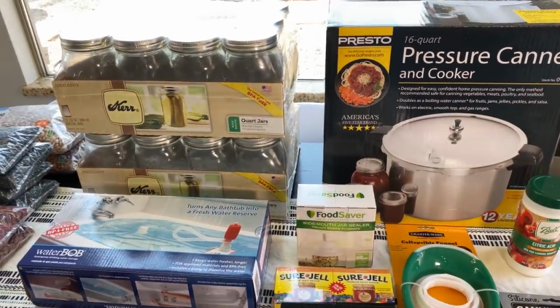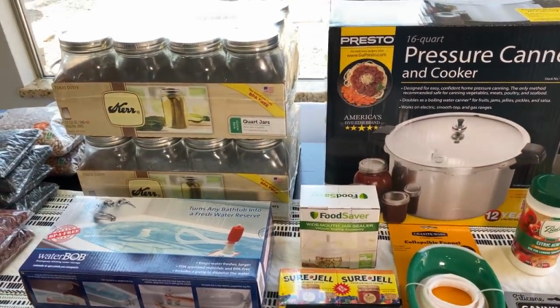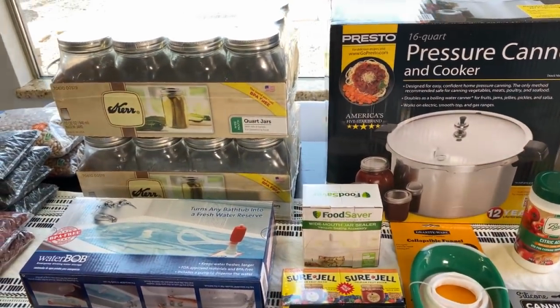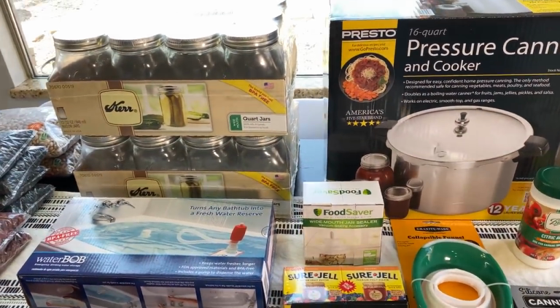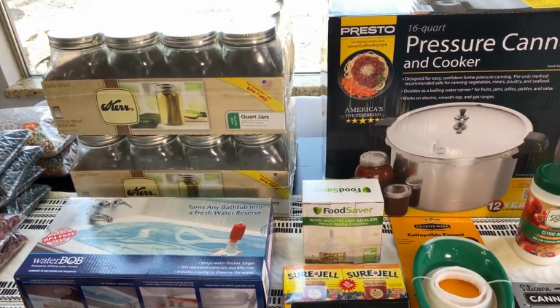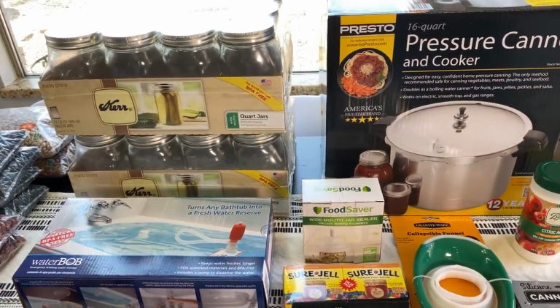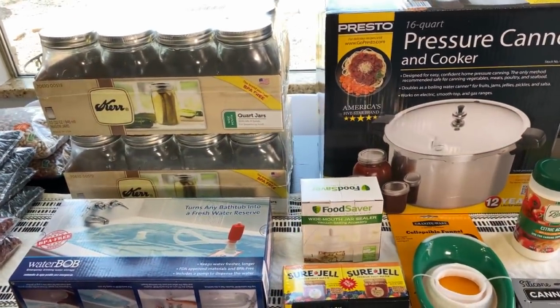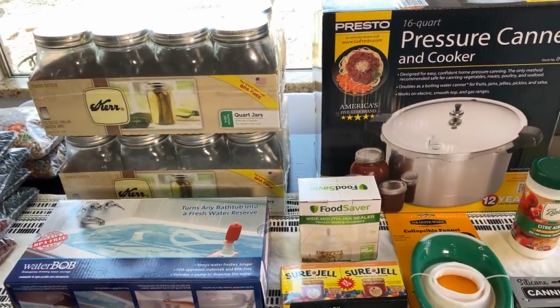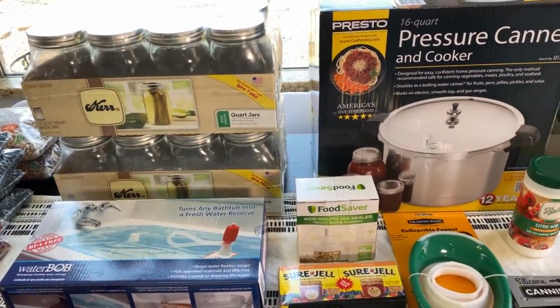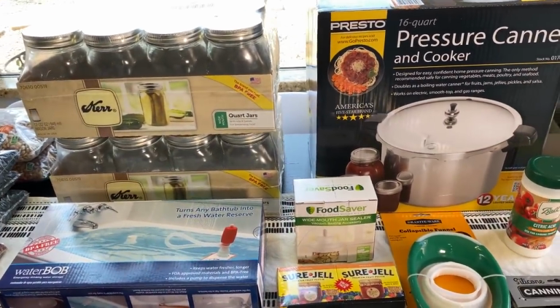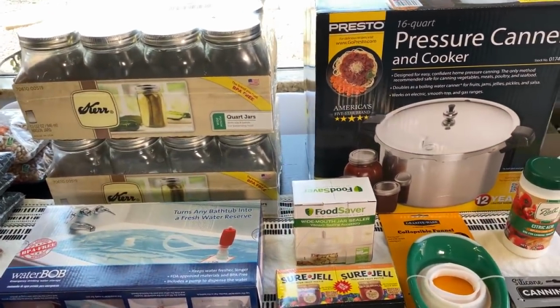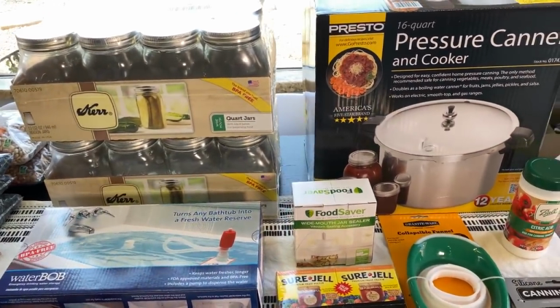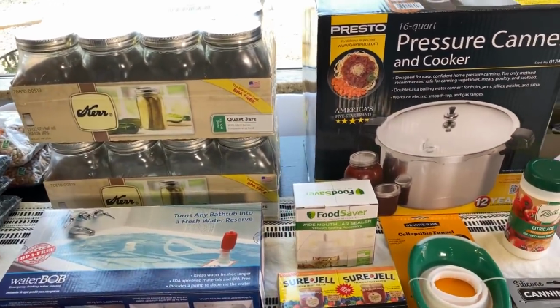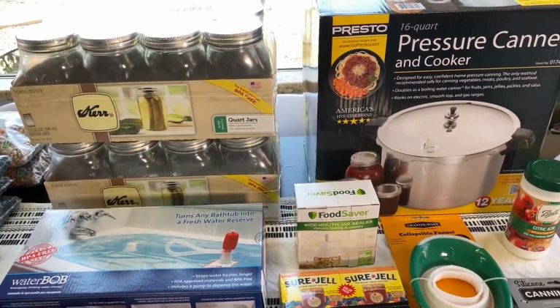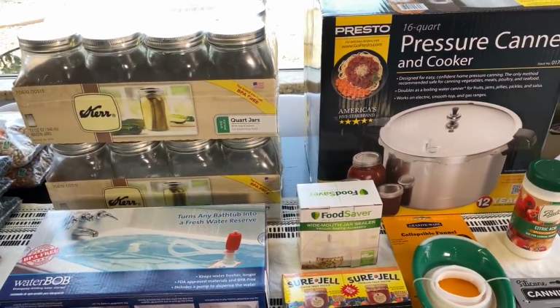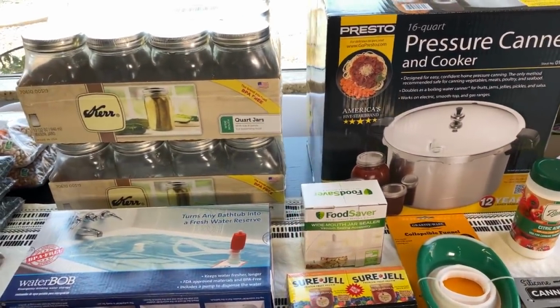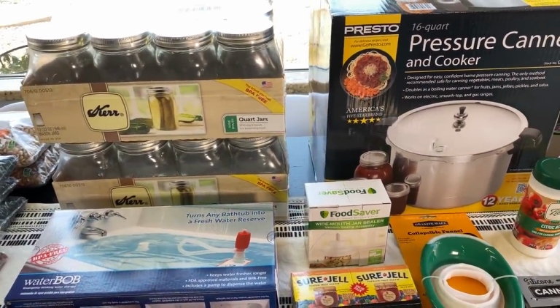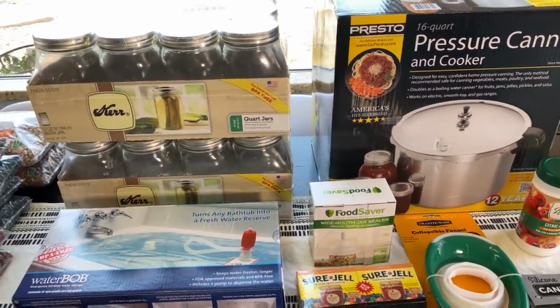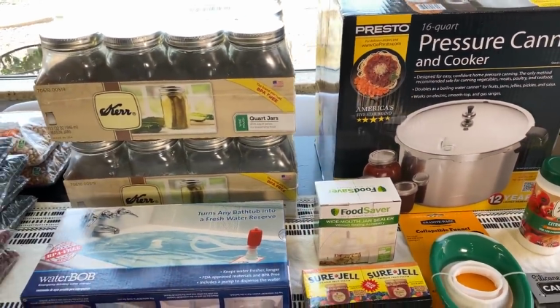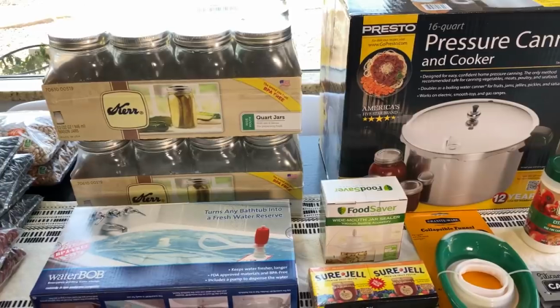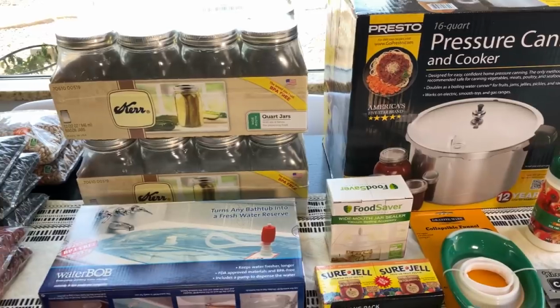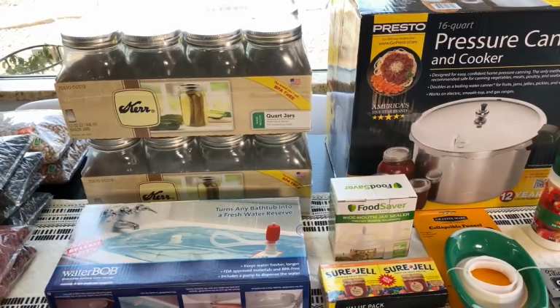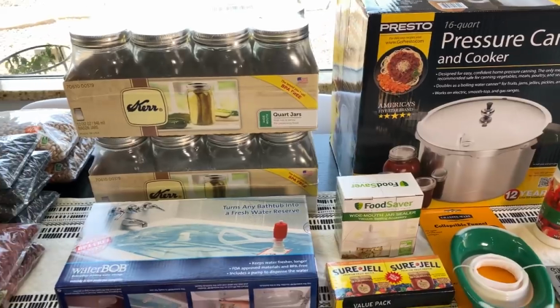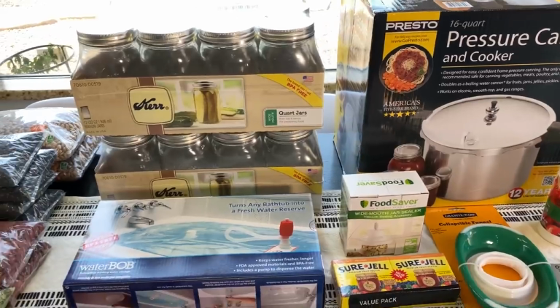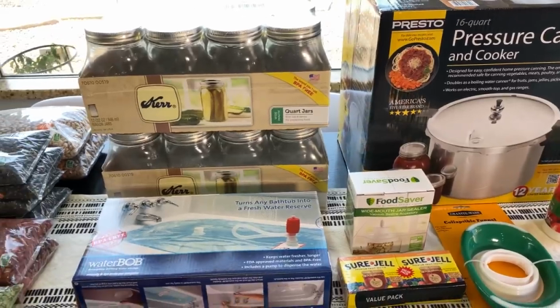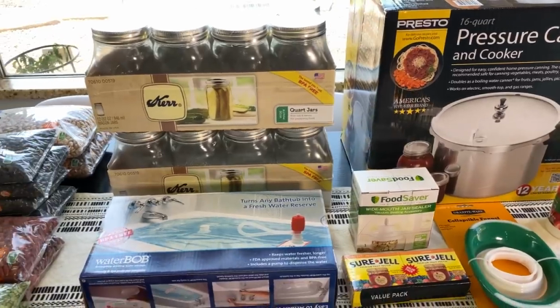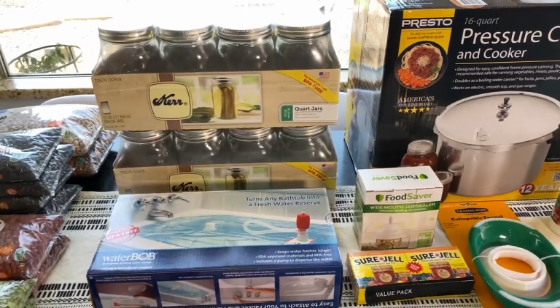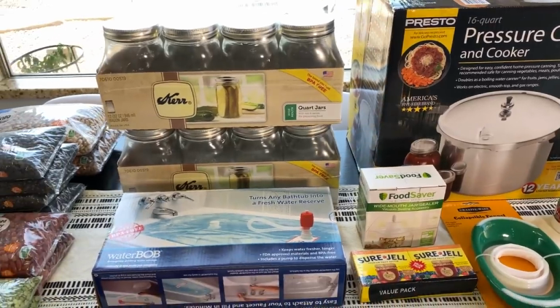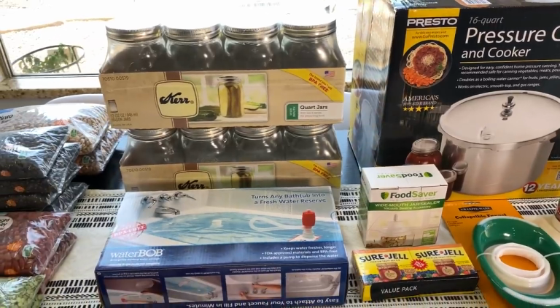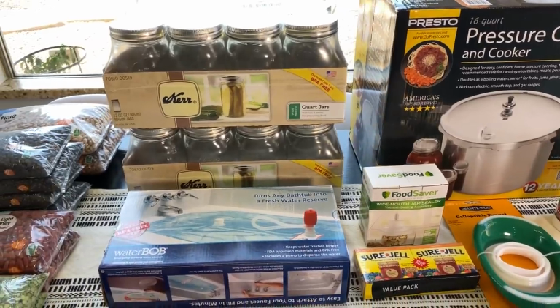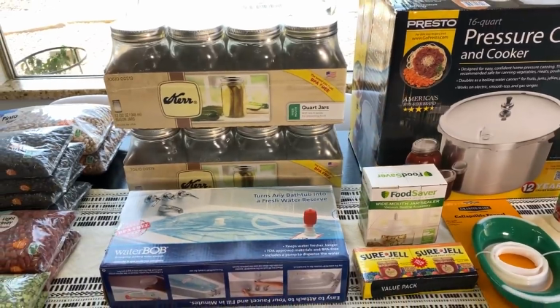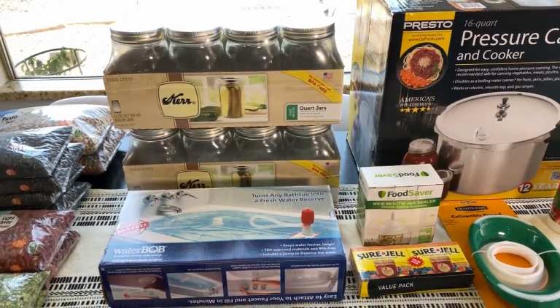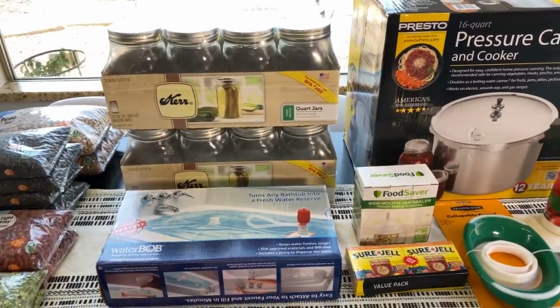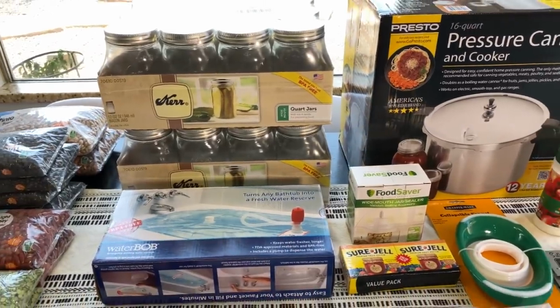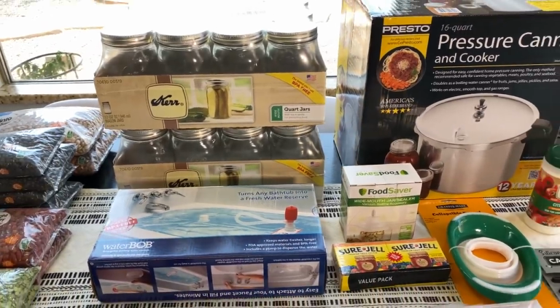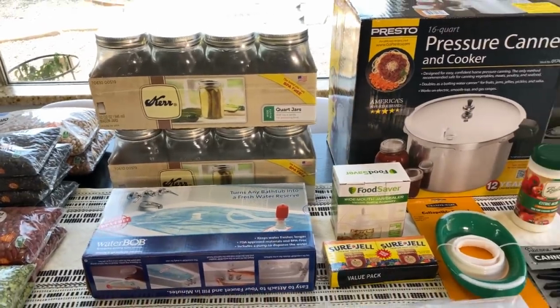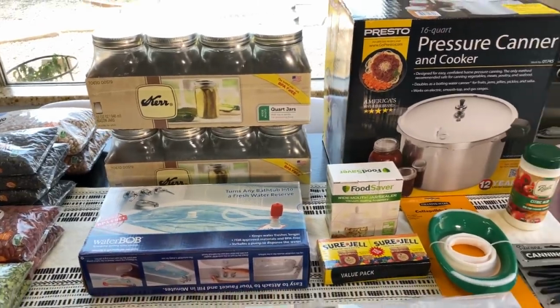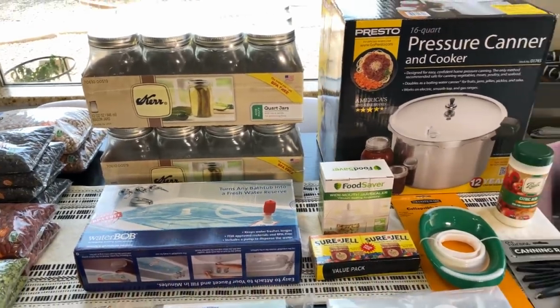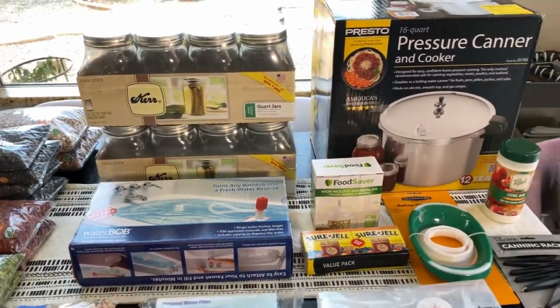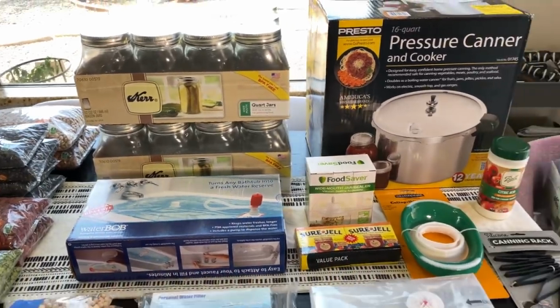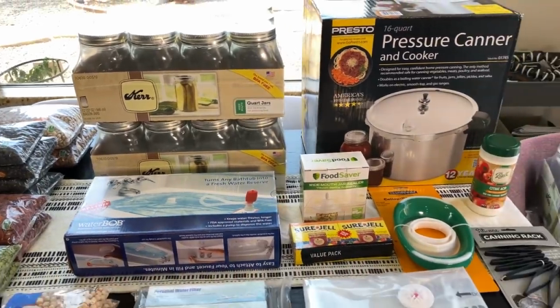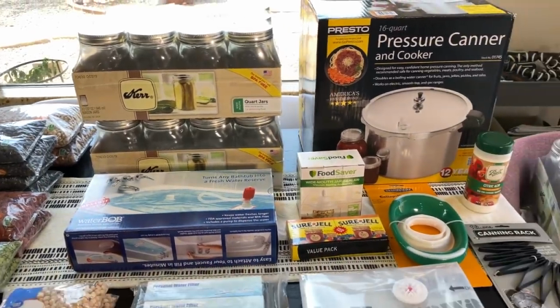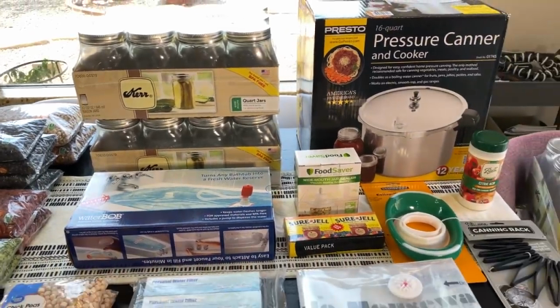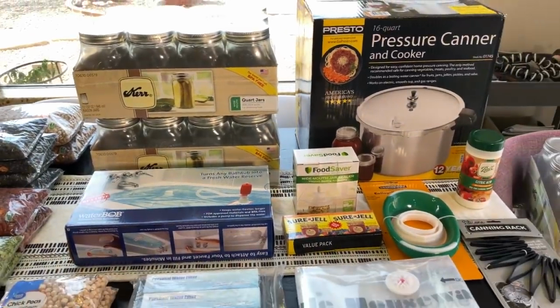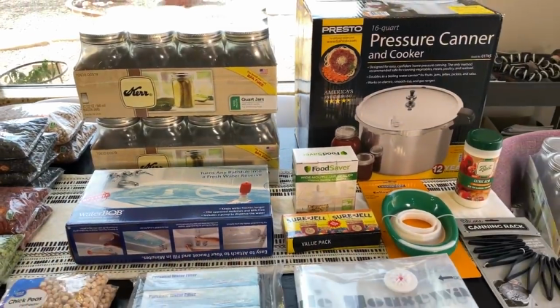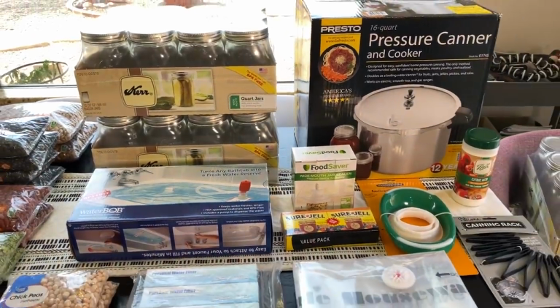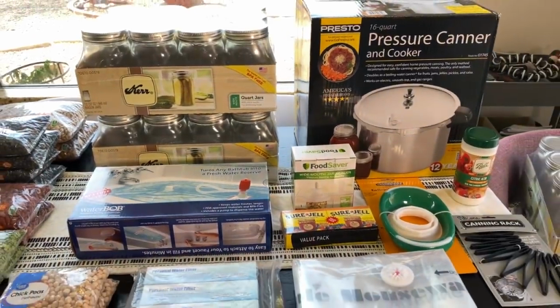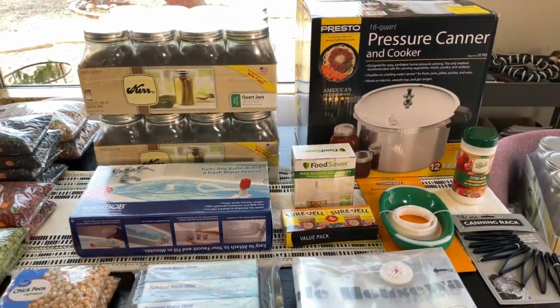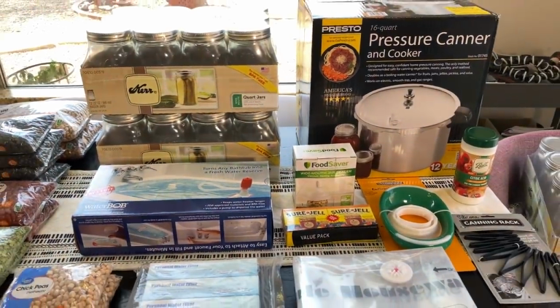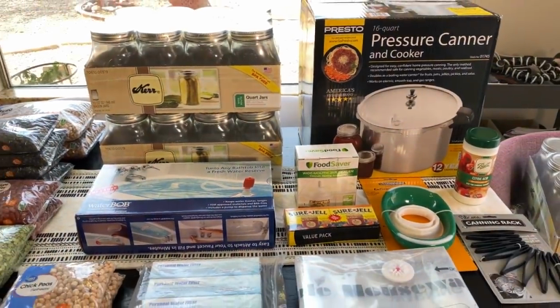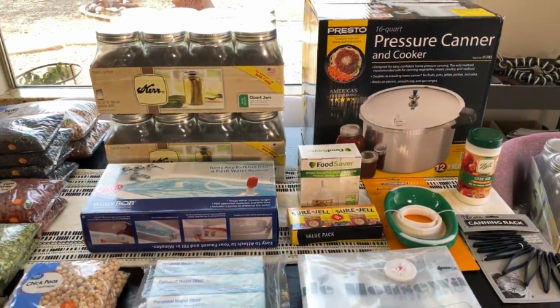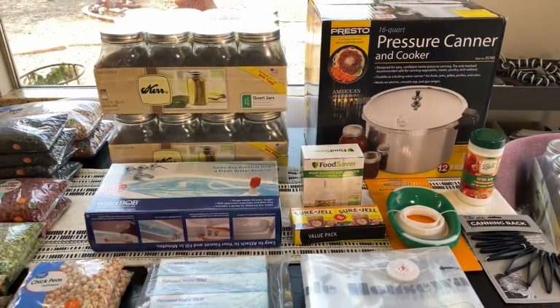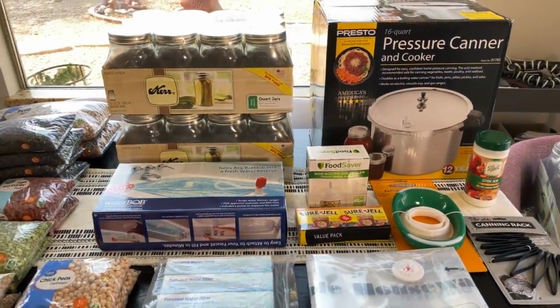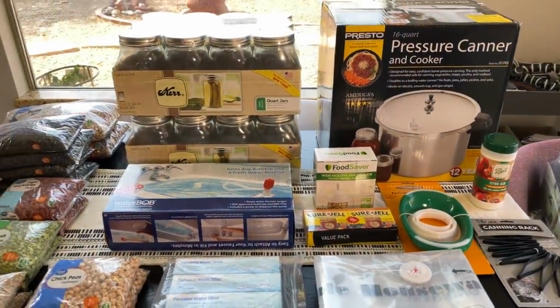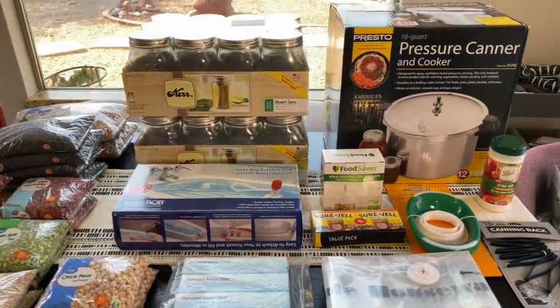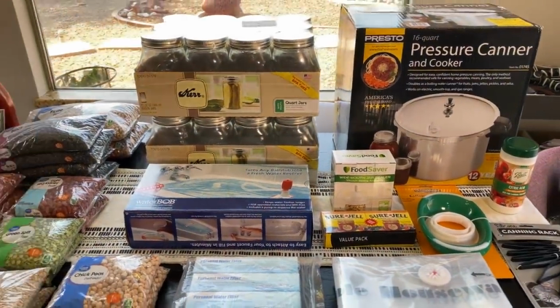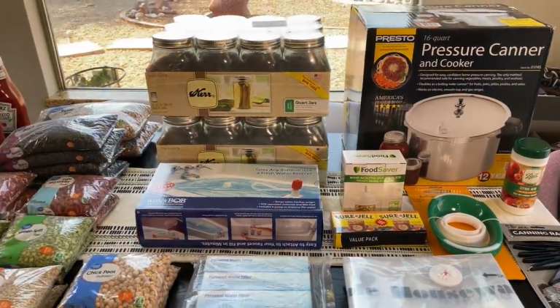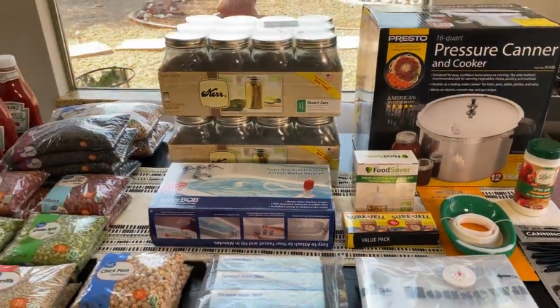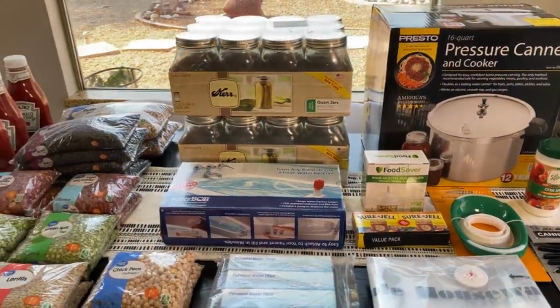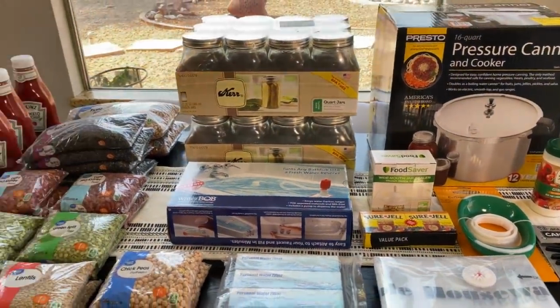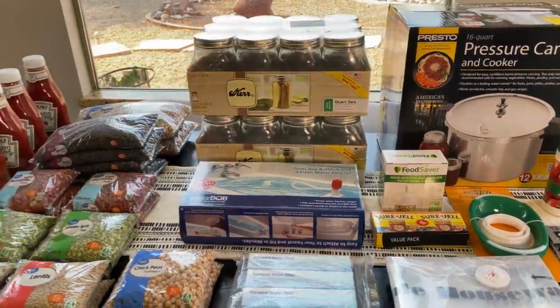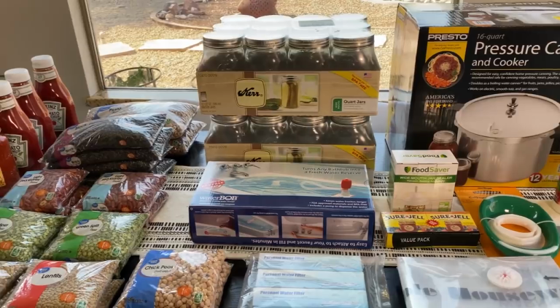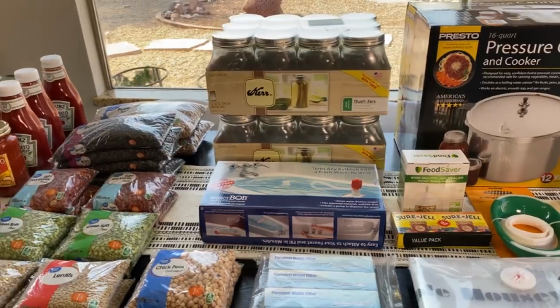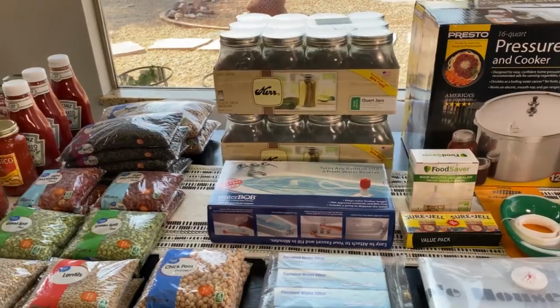In this video, I'm going to show you my new stock-up haul. They are mainly canning supplies and beans.